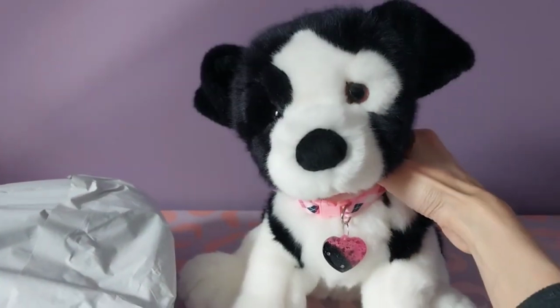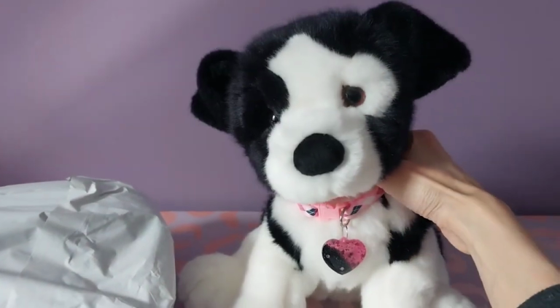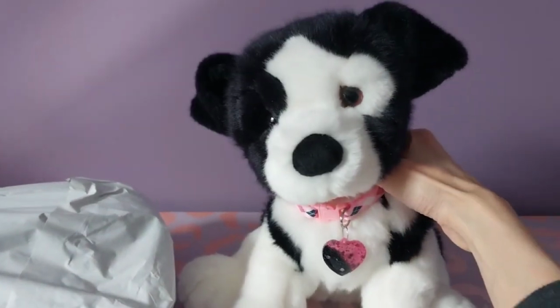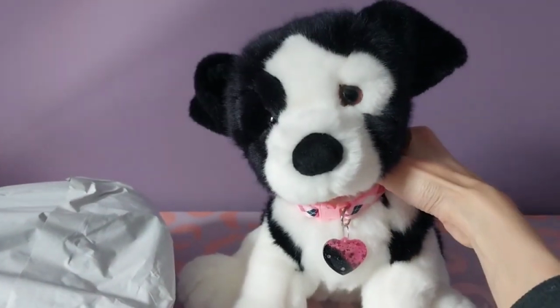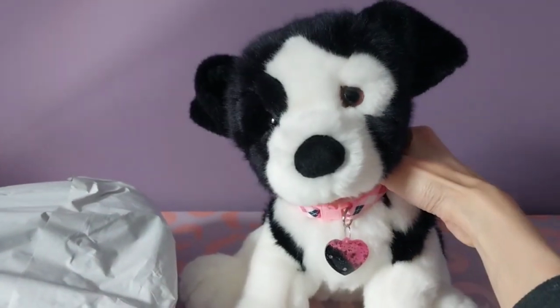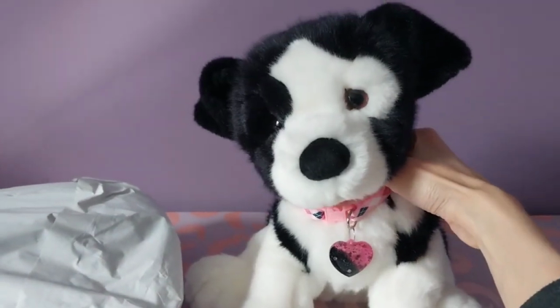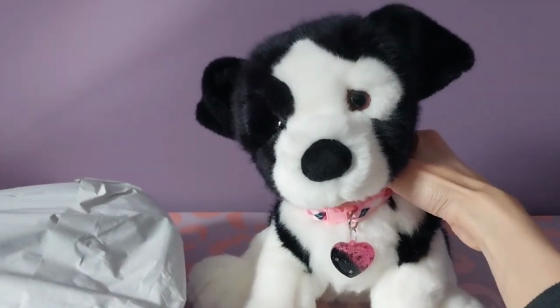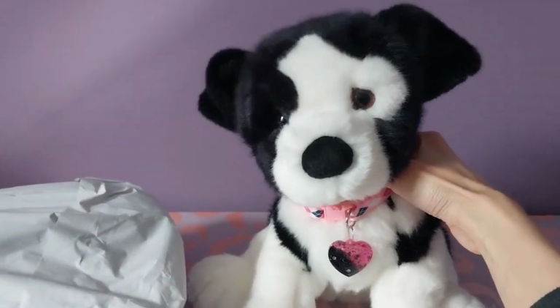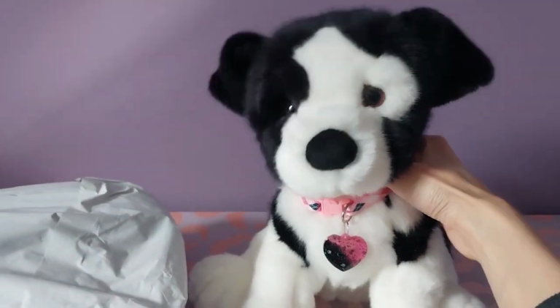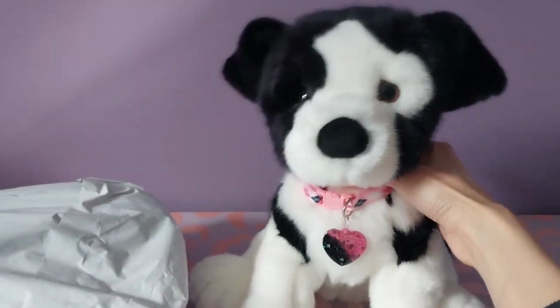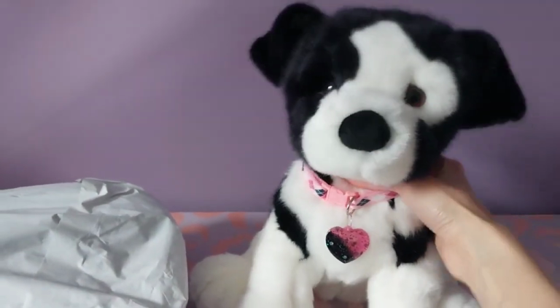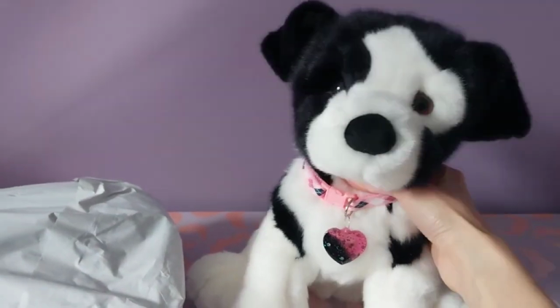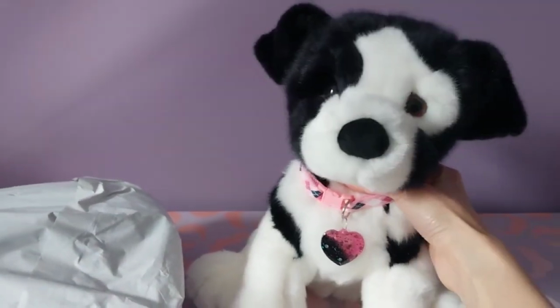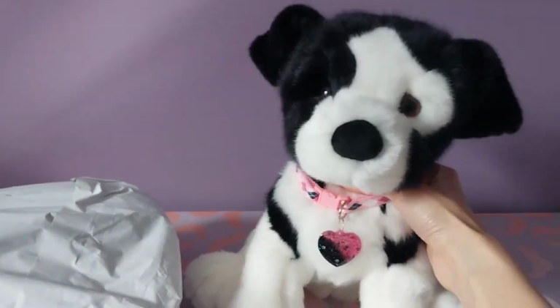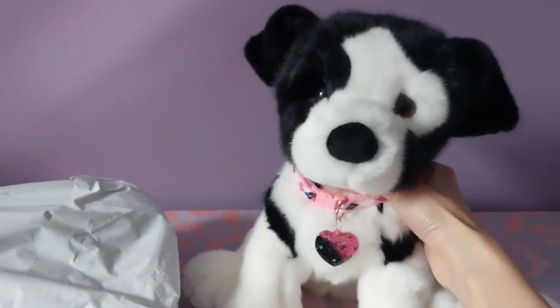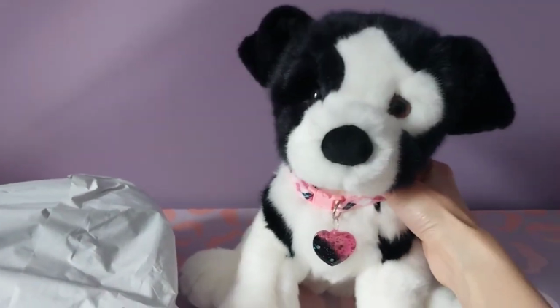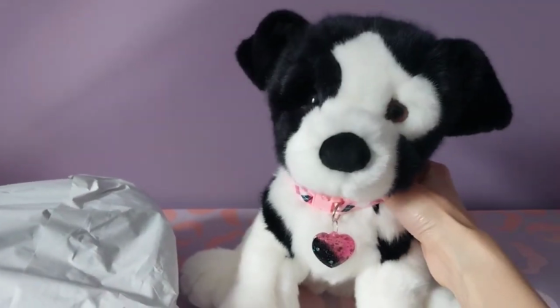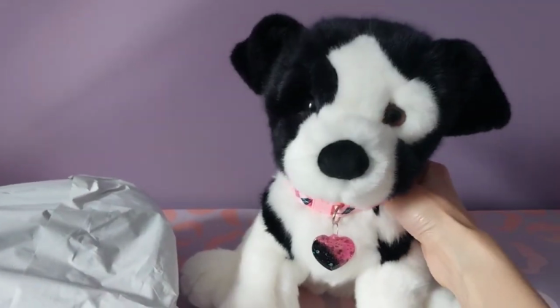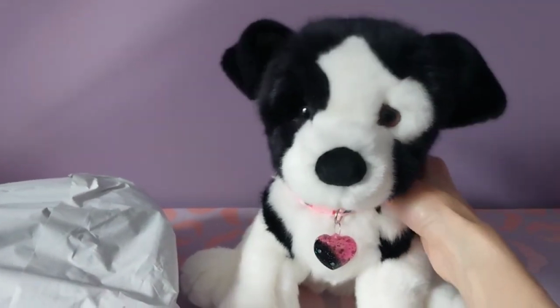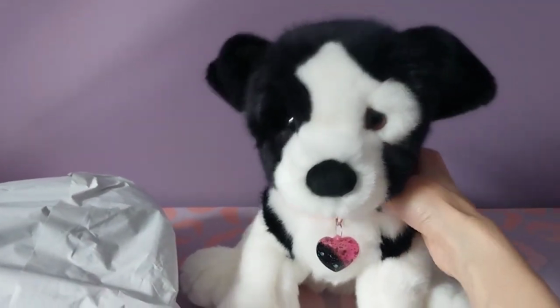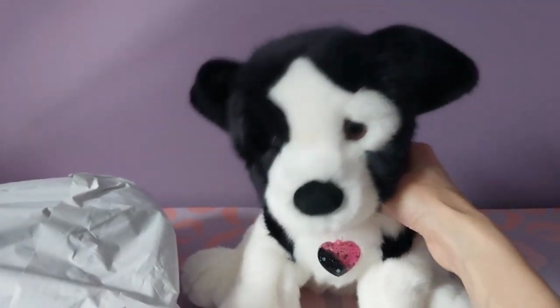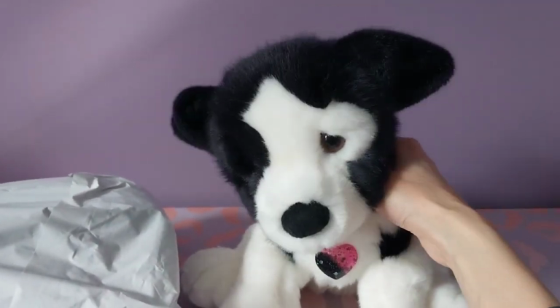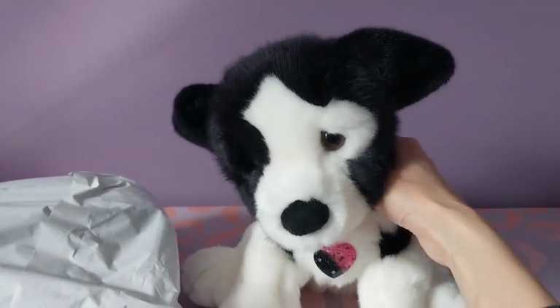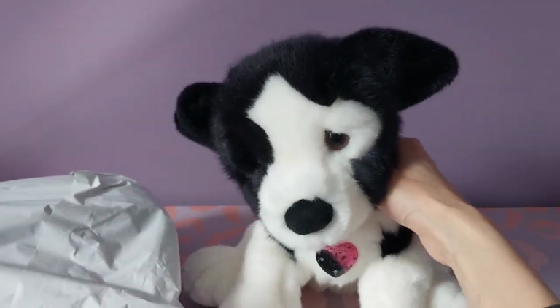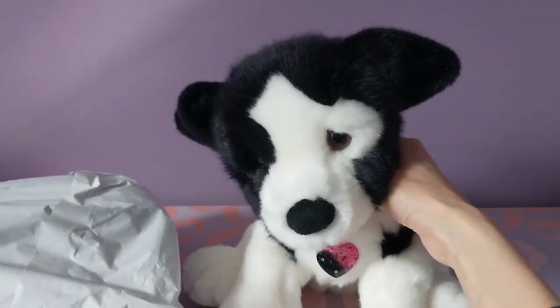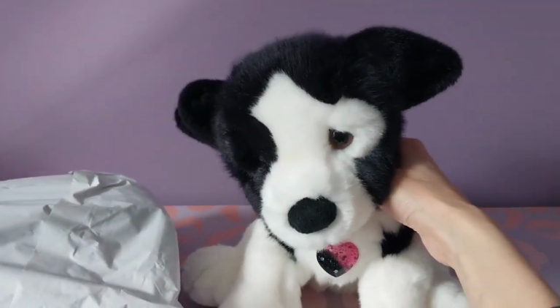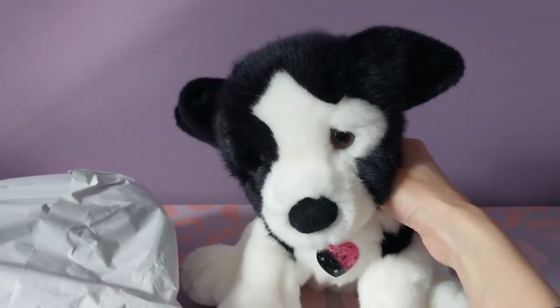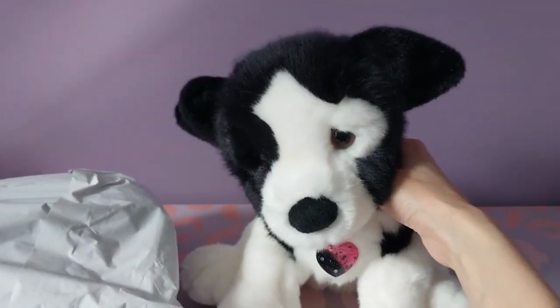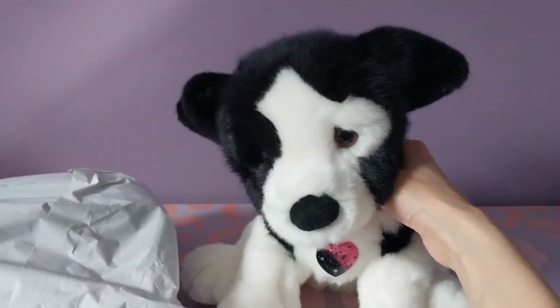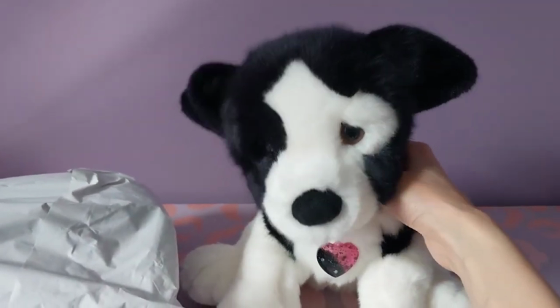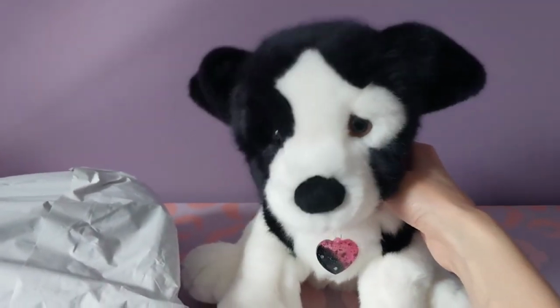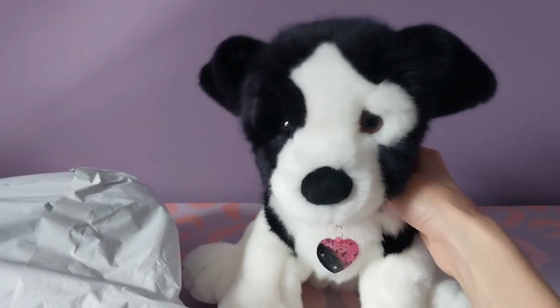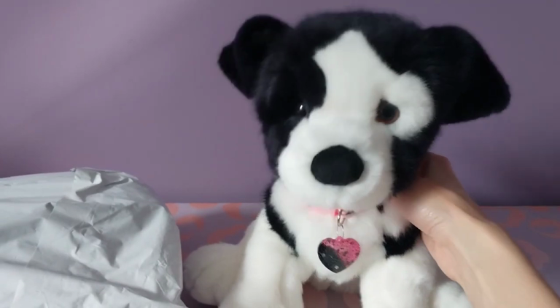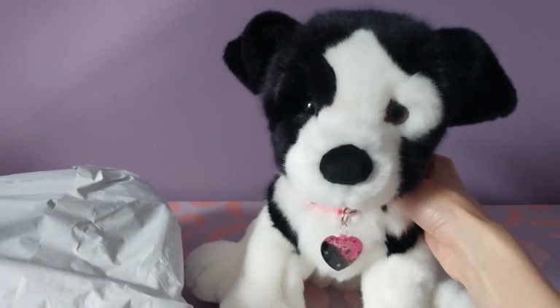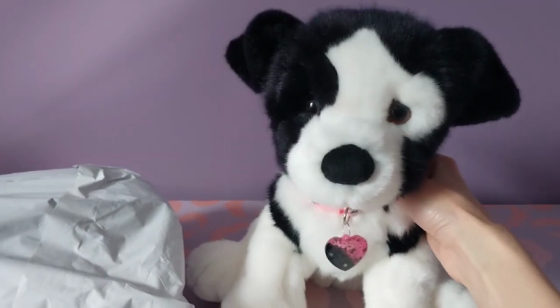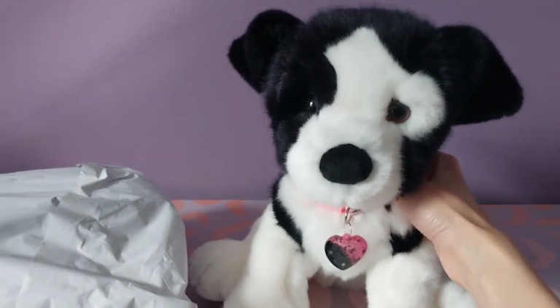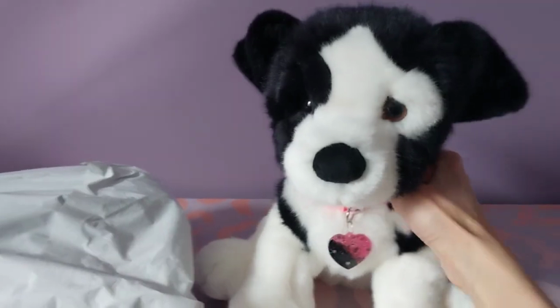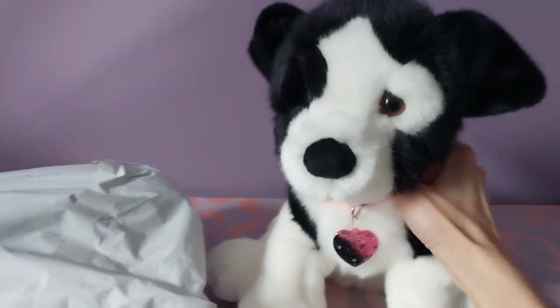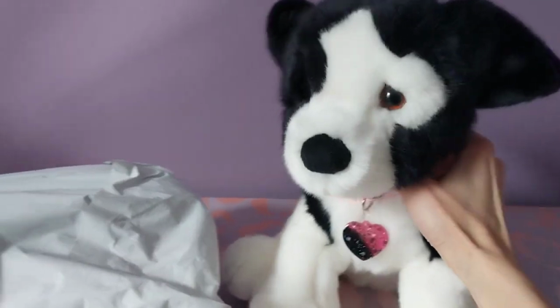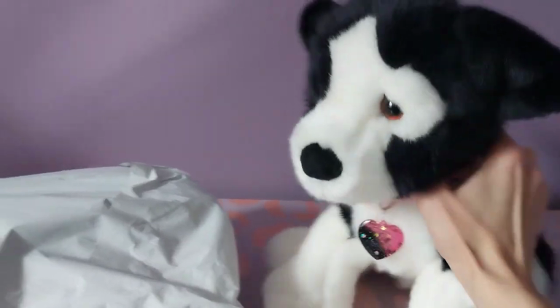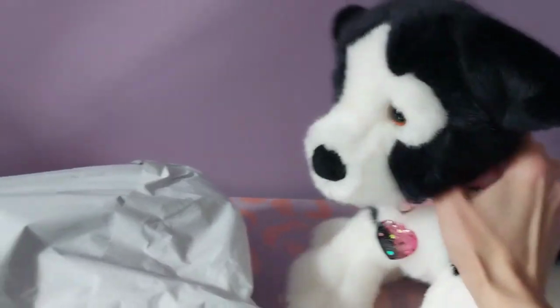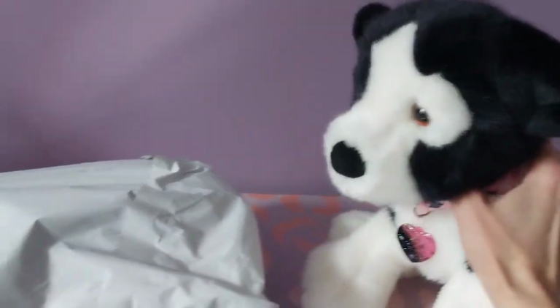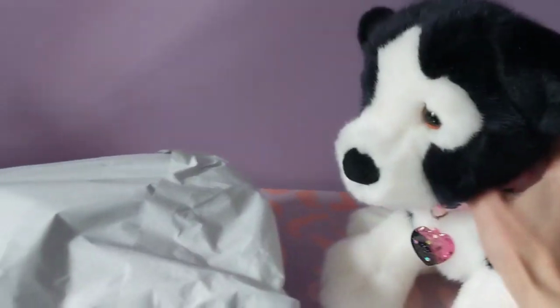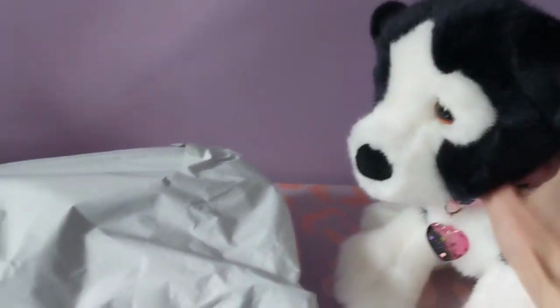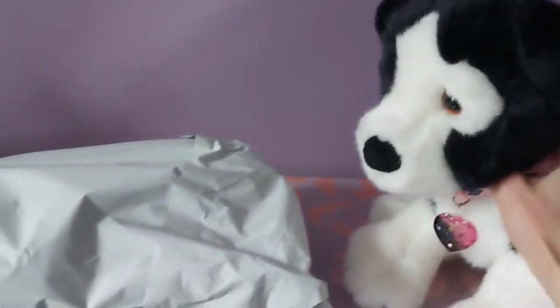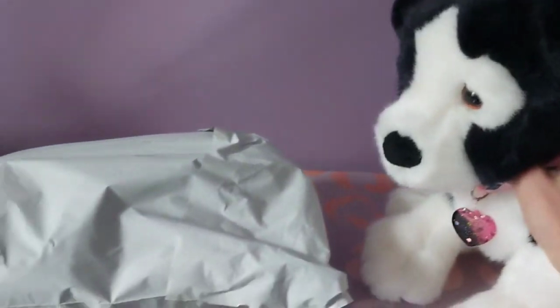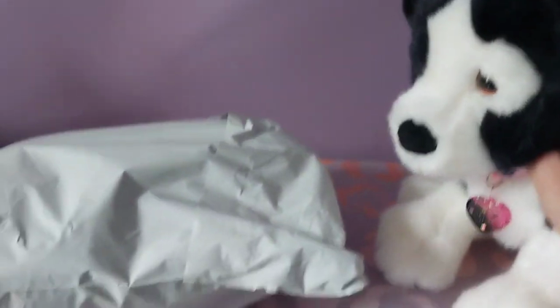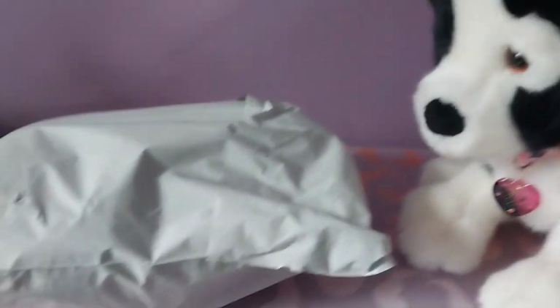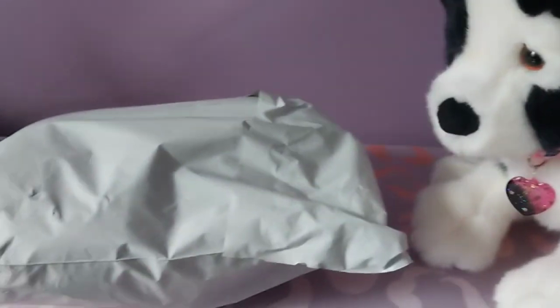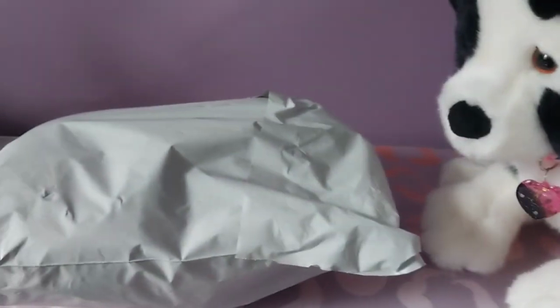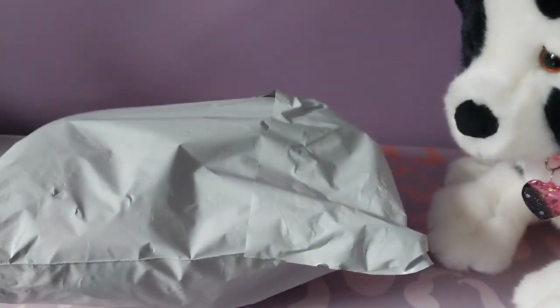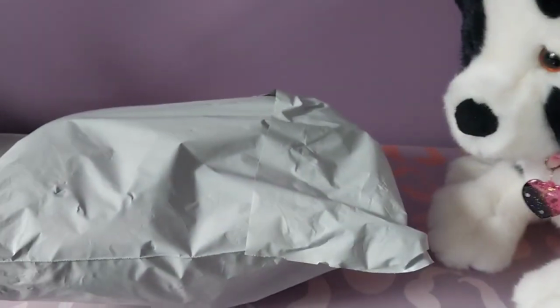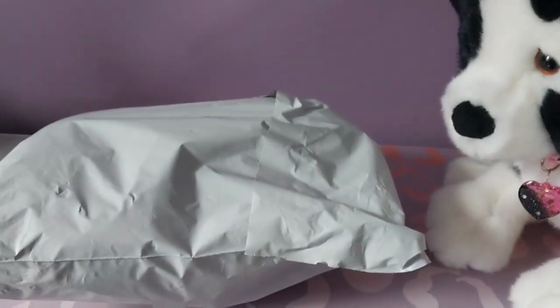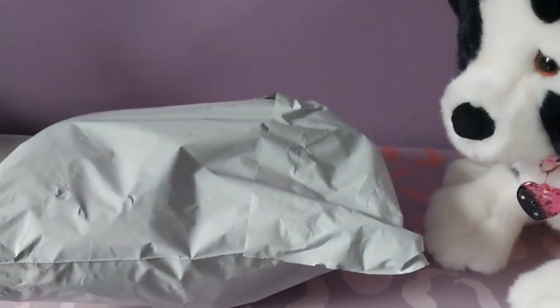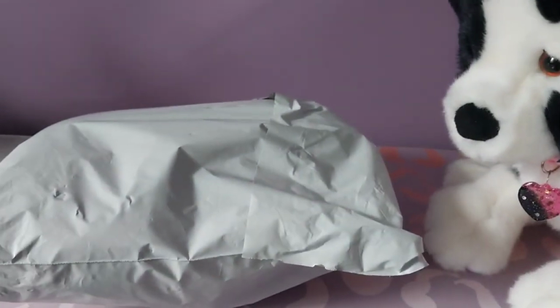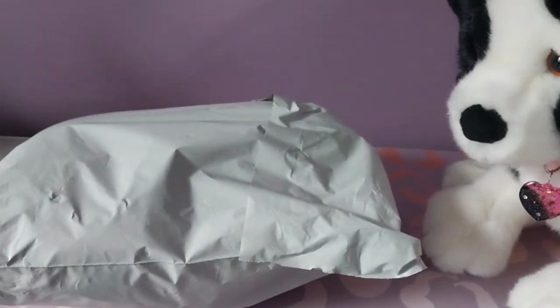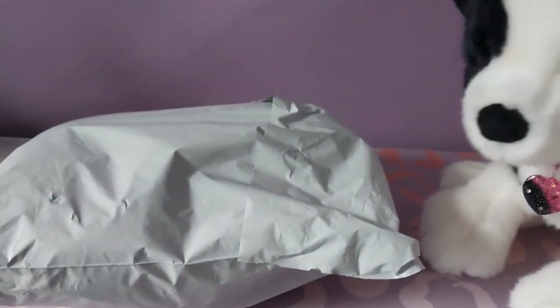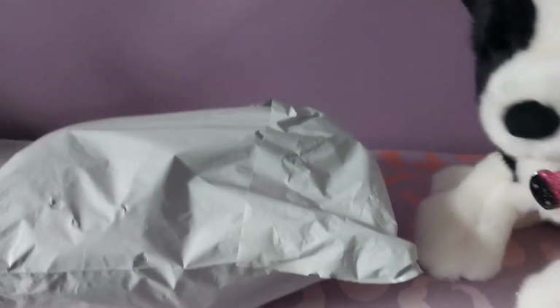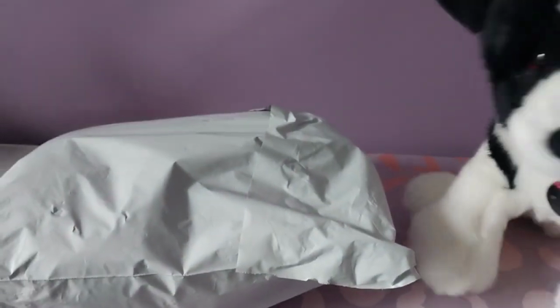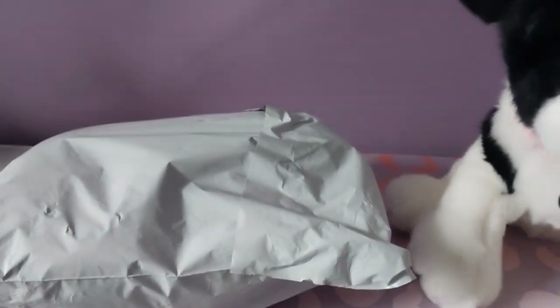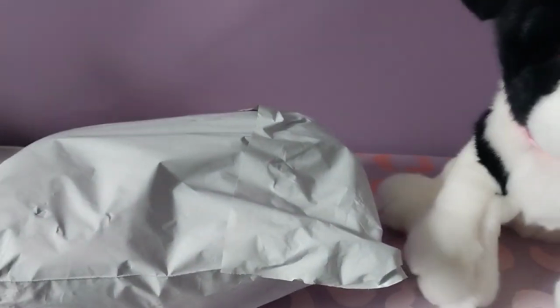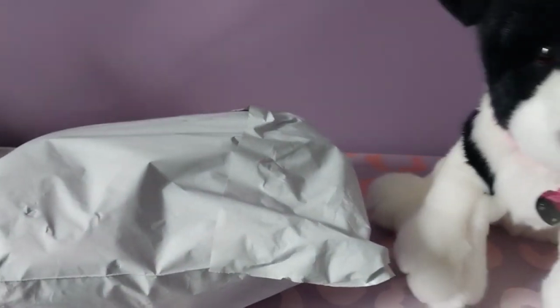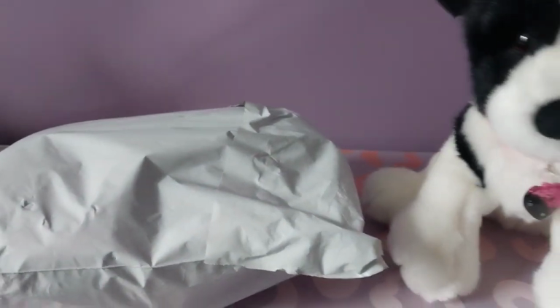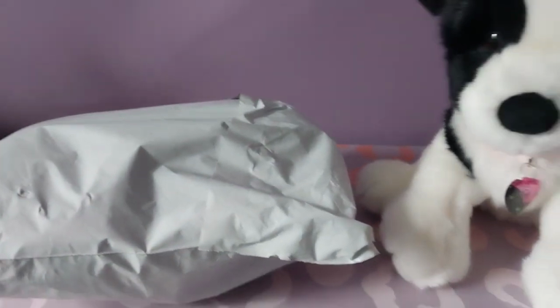Hello kittens! Silver here with Amelia the Border Collie by Douglas Cuddle Toys, and we have a package that arrived today.